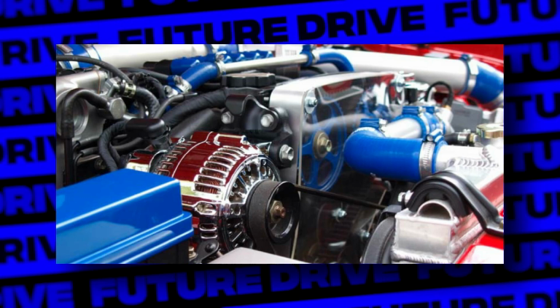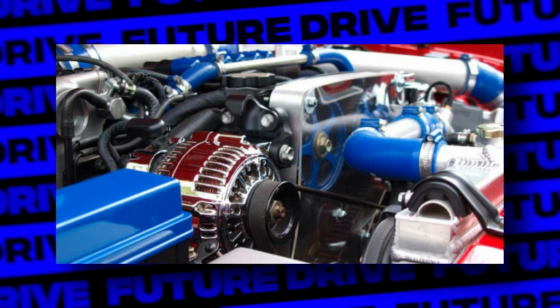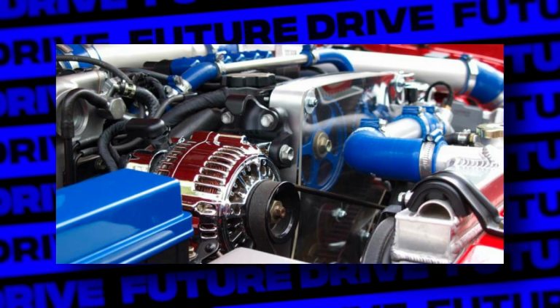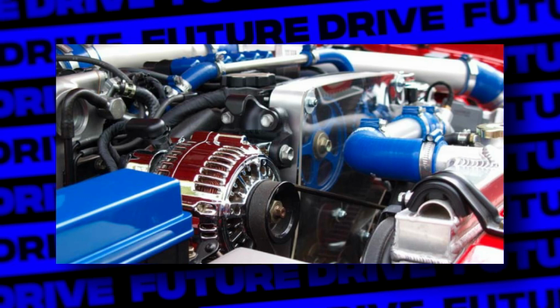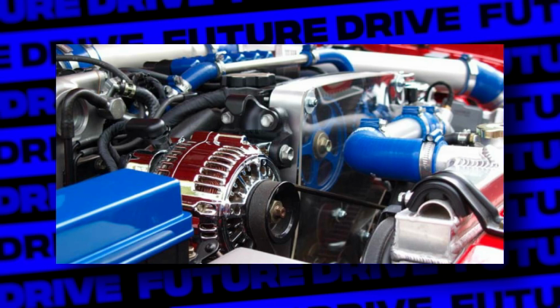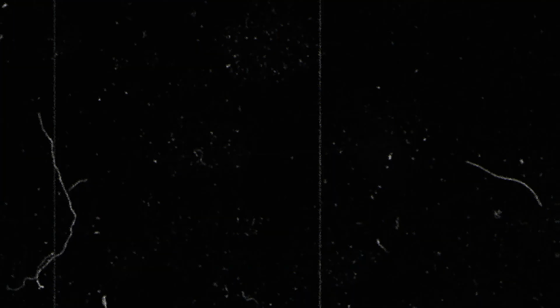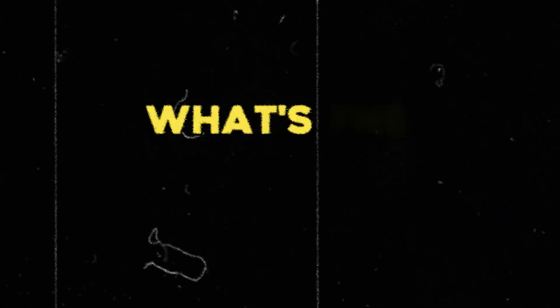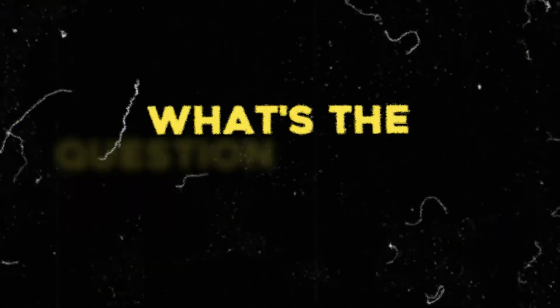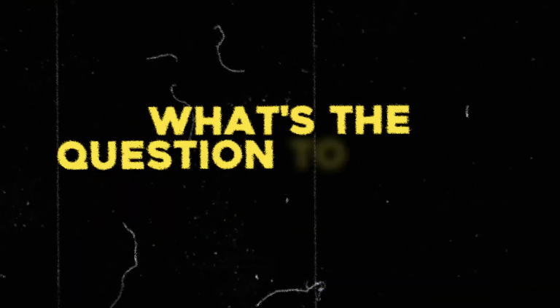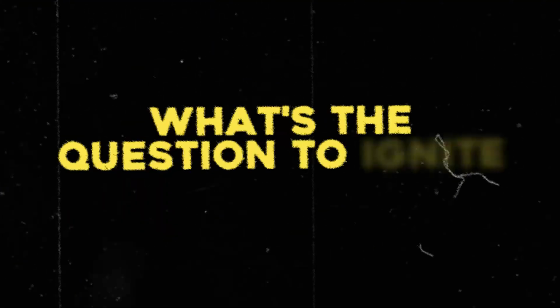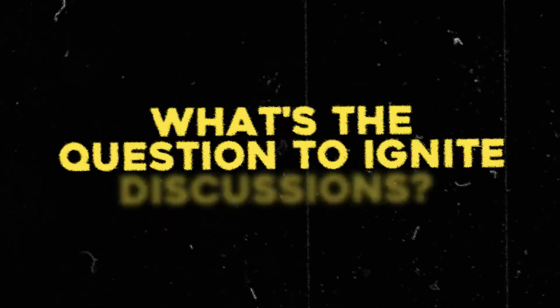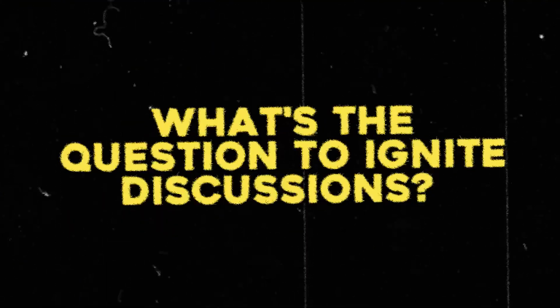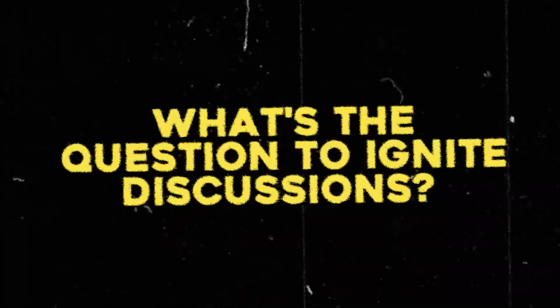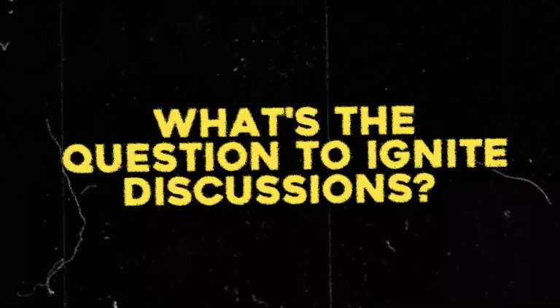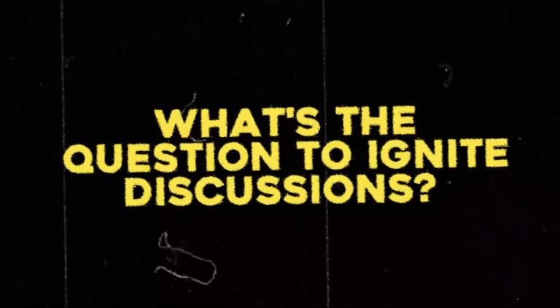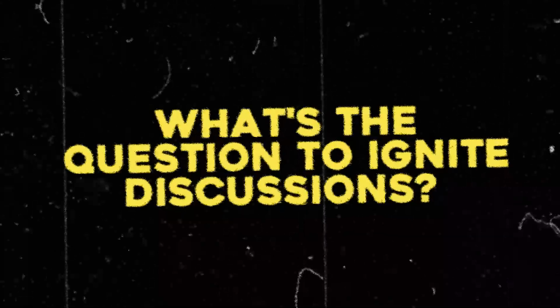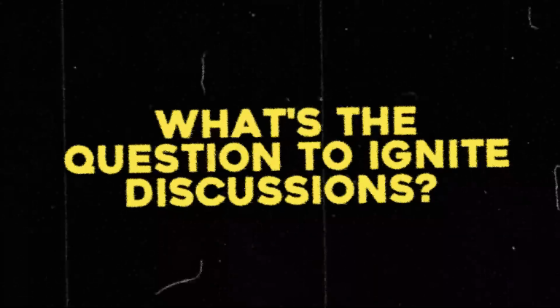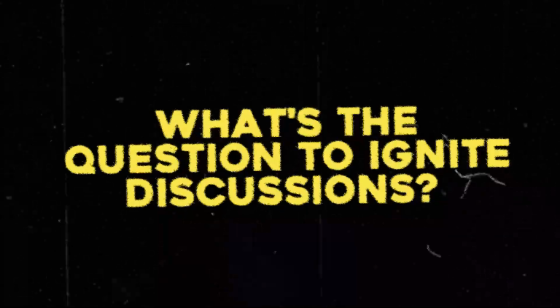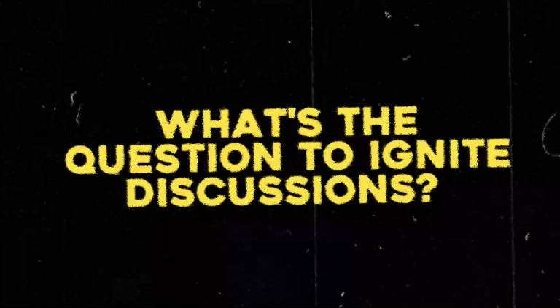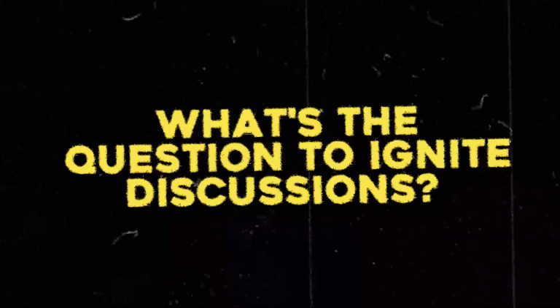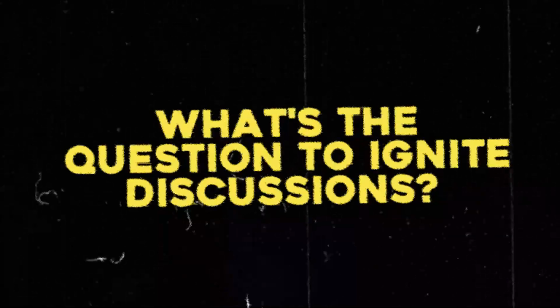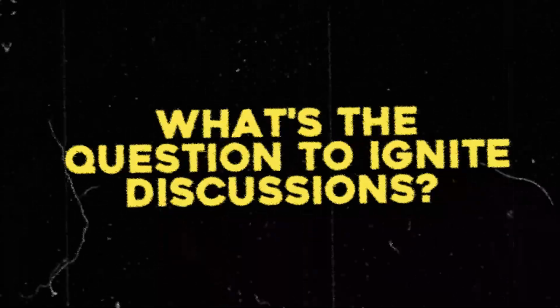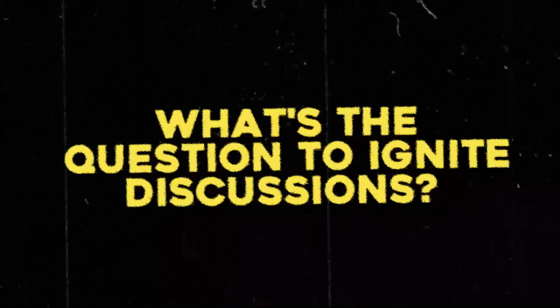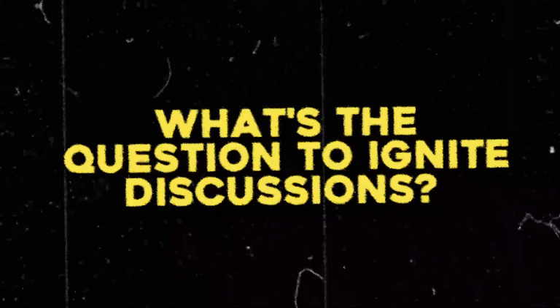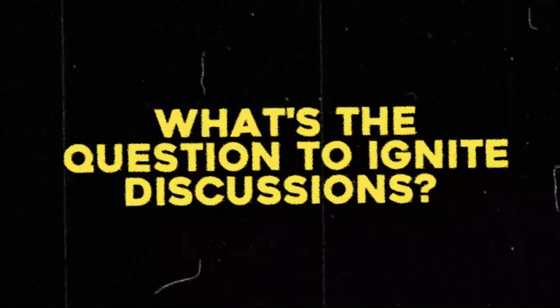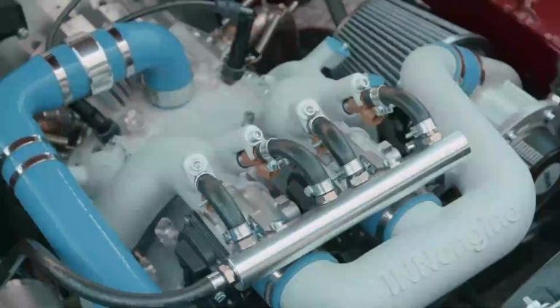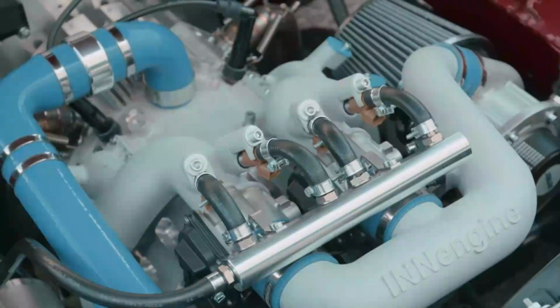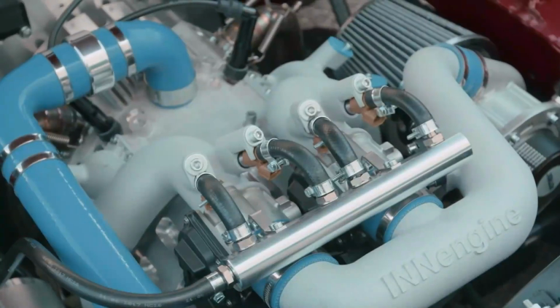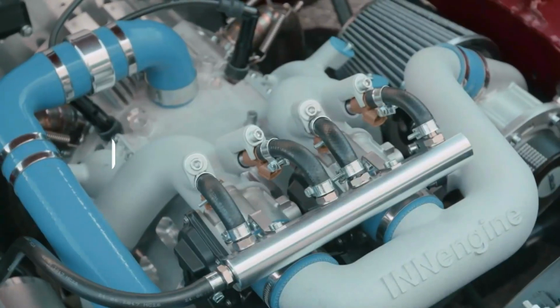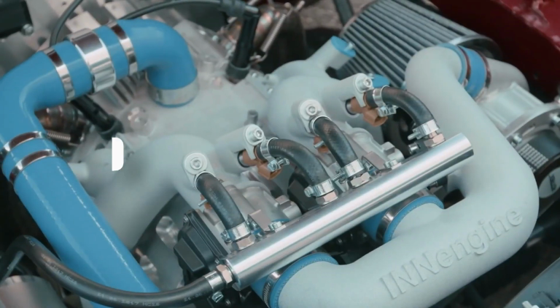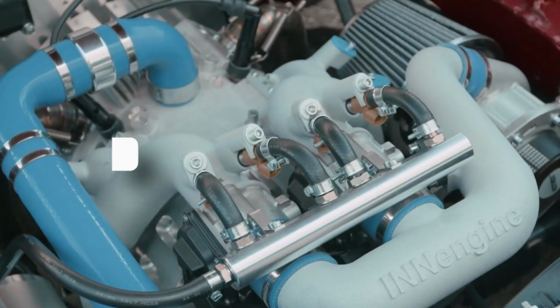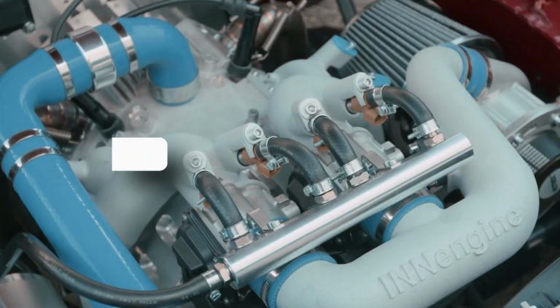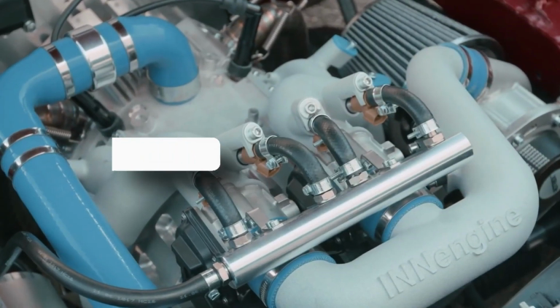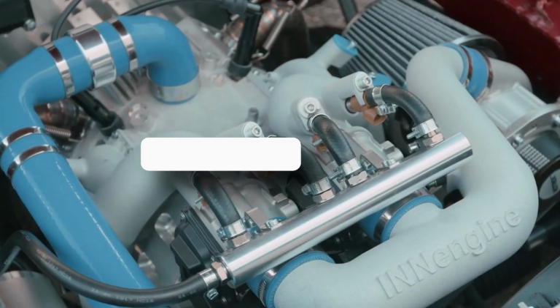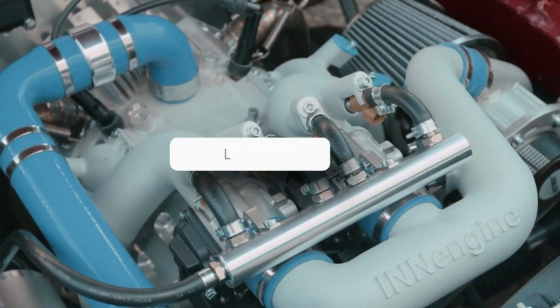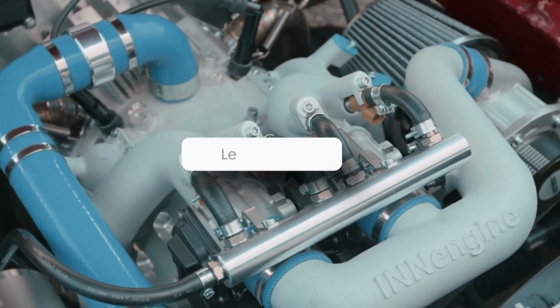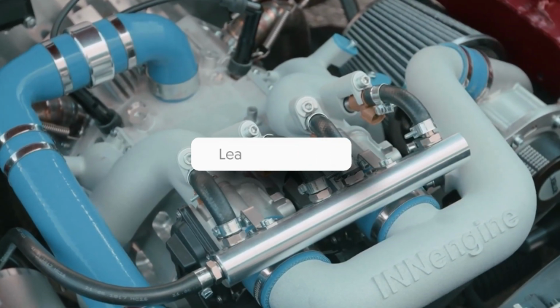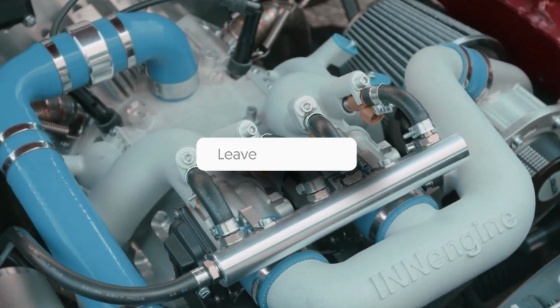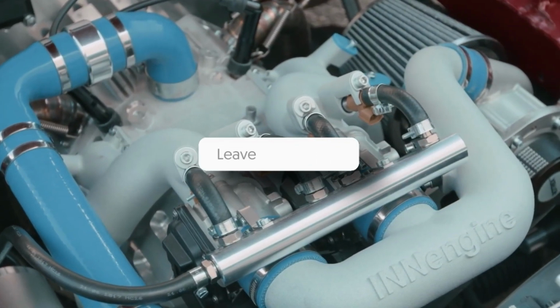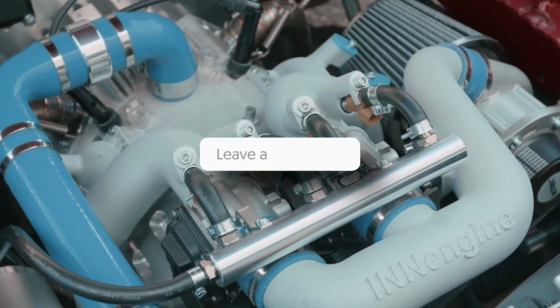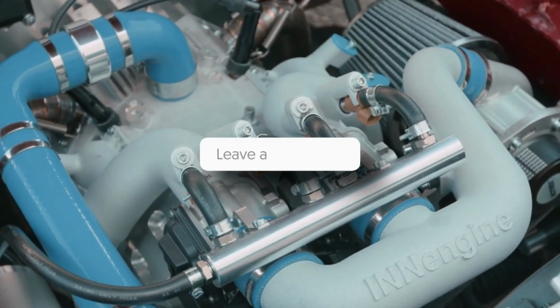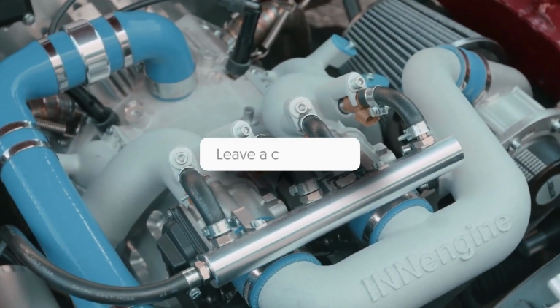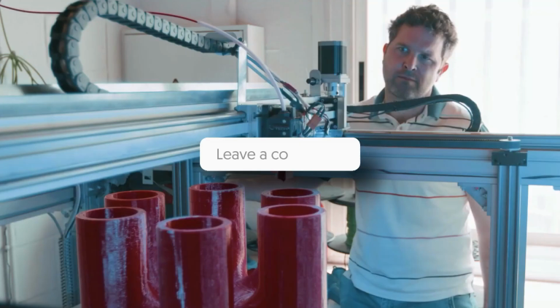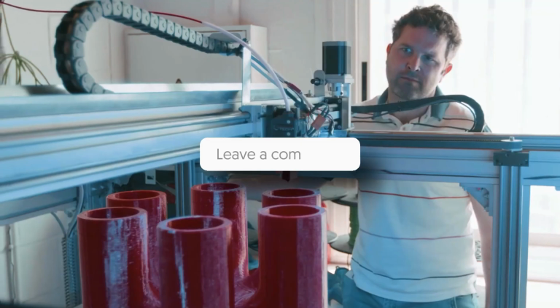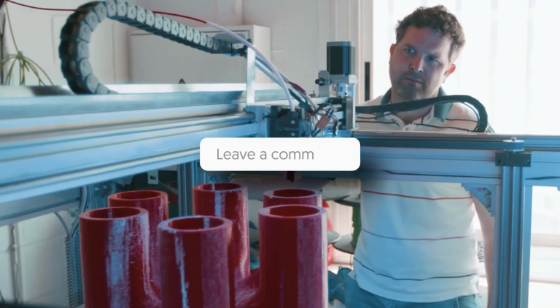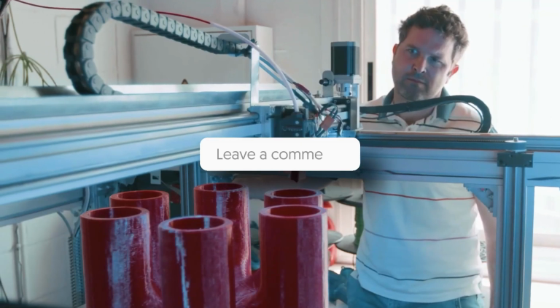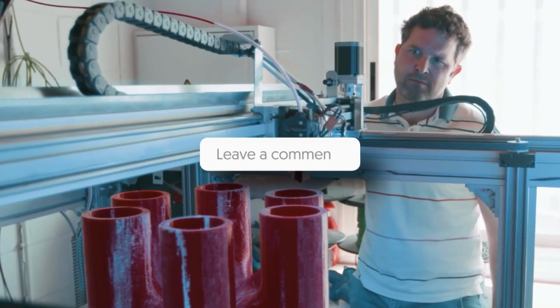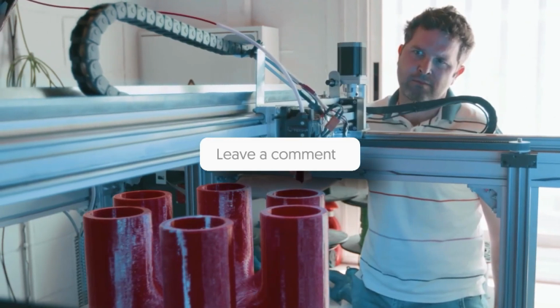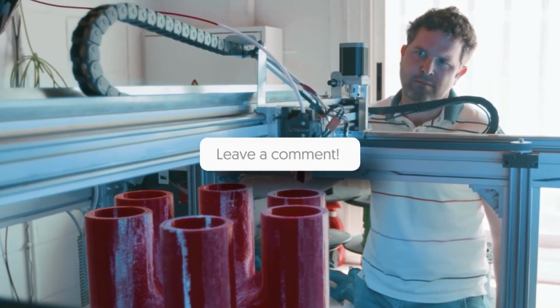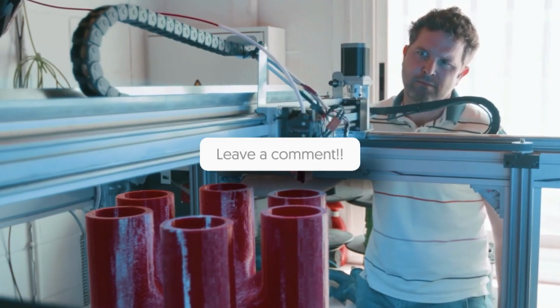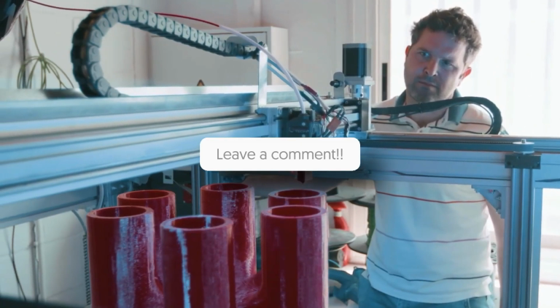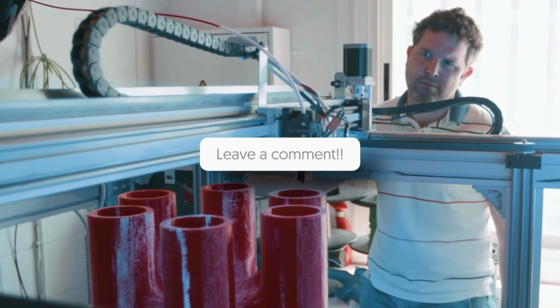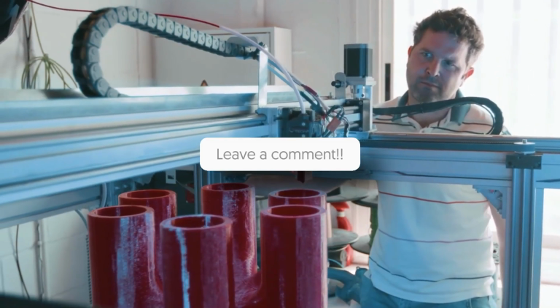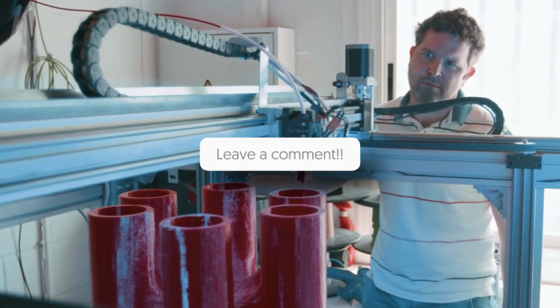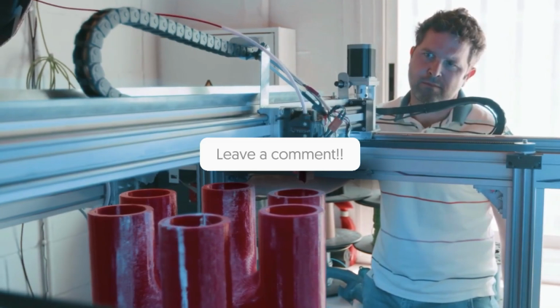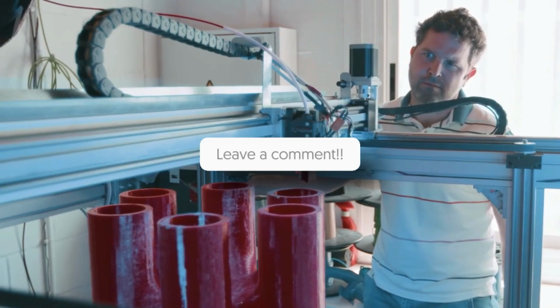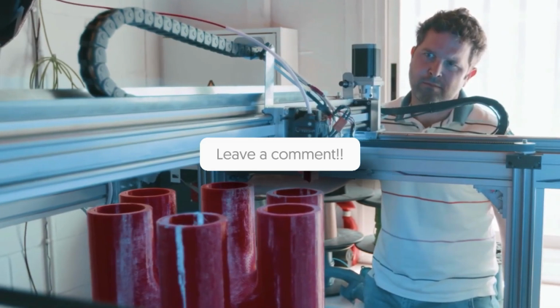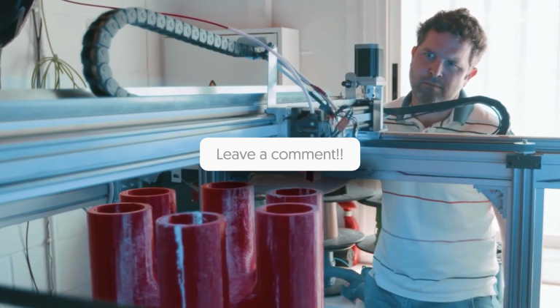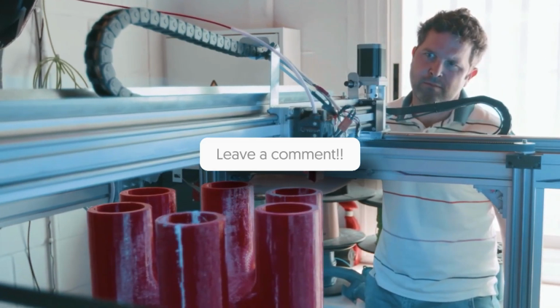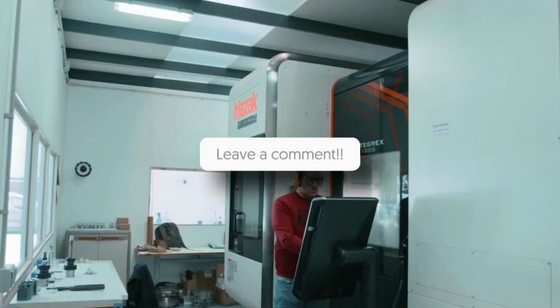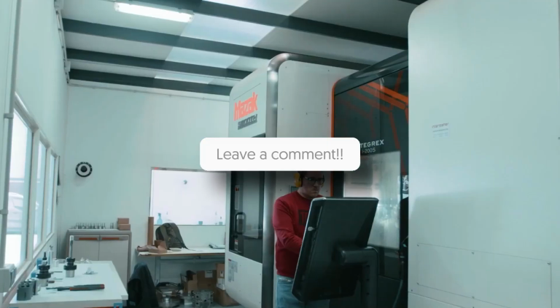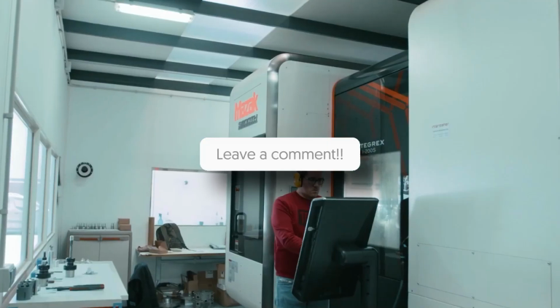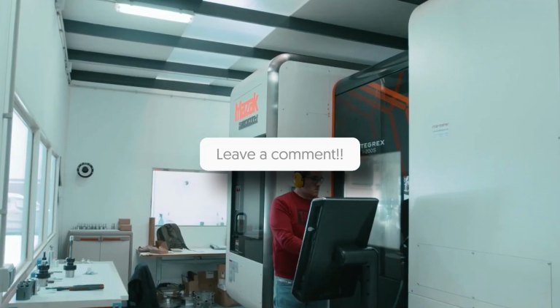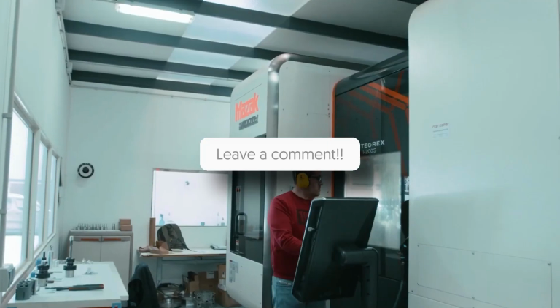Now, what's the question to ignite discussions? Share your thoughts in the comments and join us in unraveling the engine's alluring mystery.